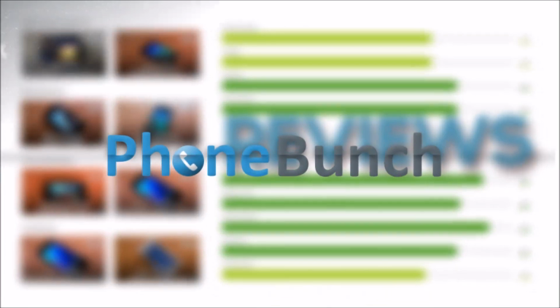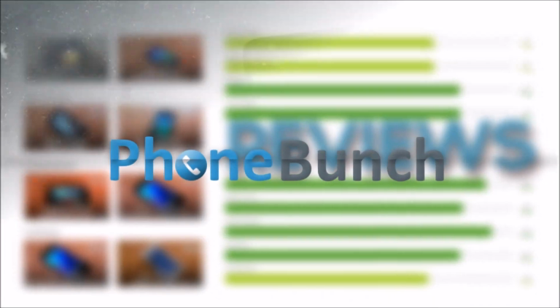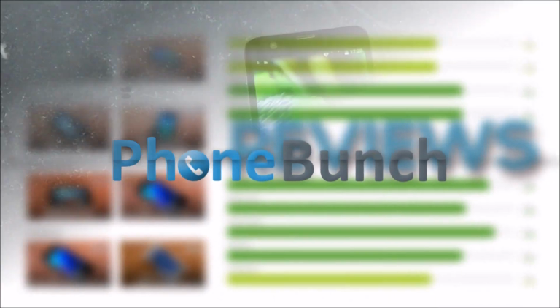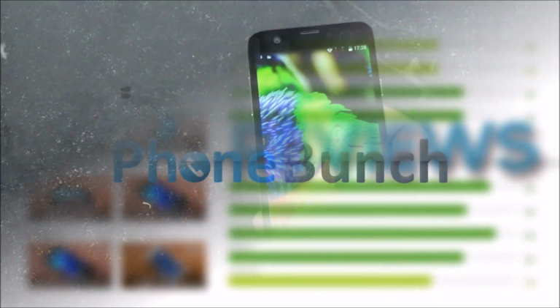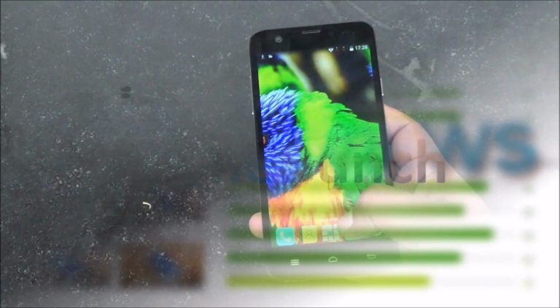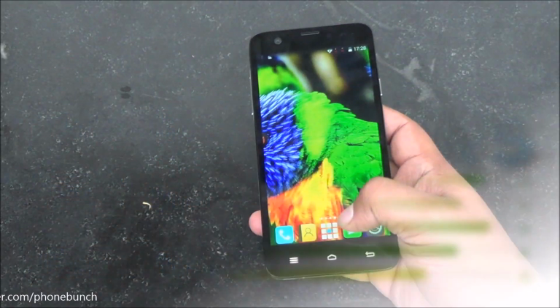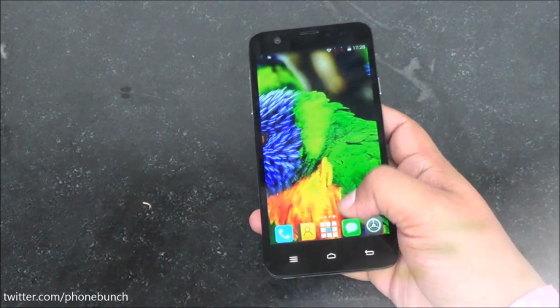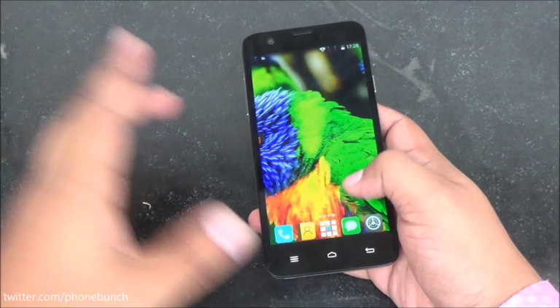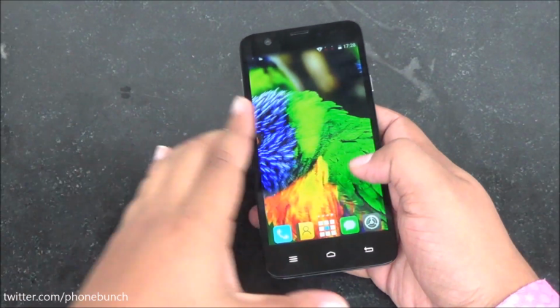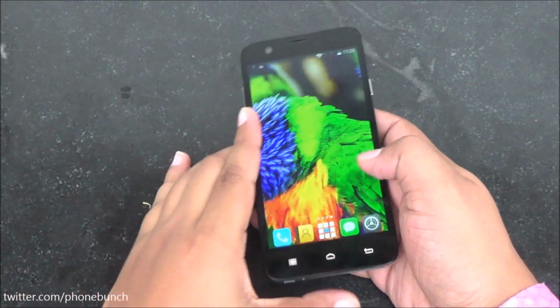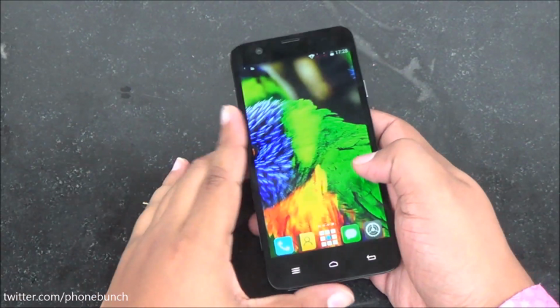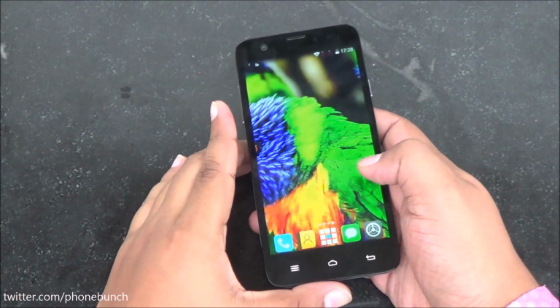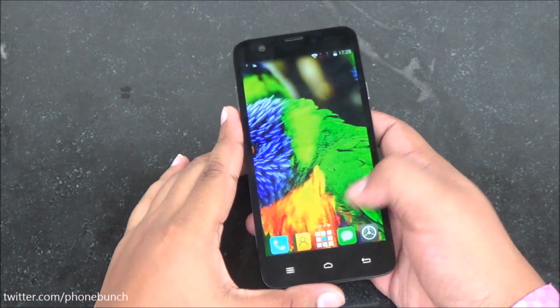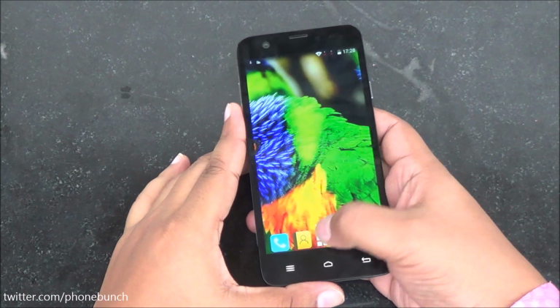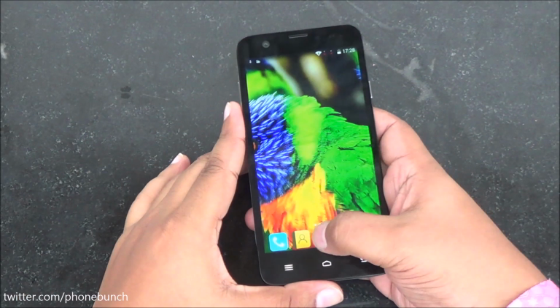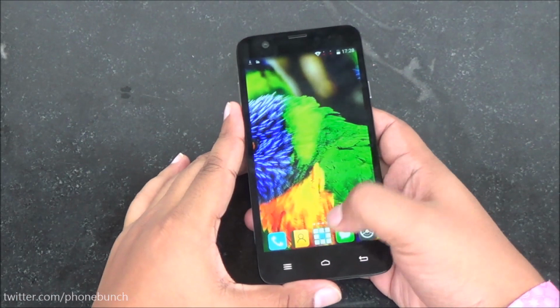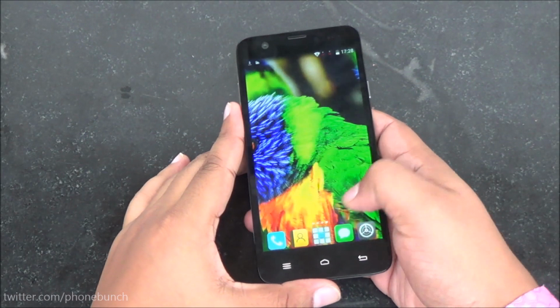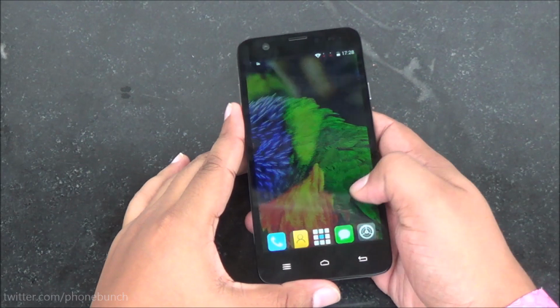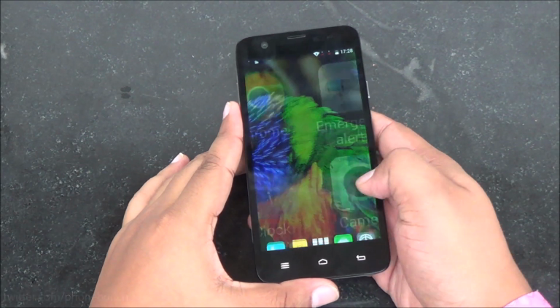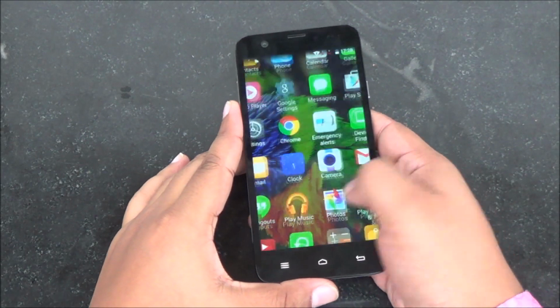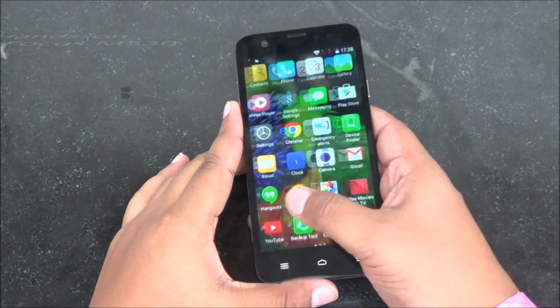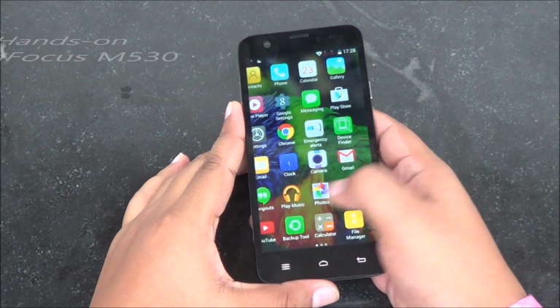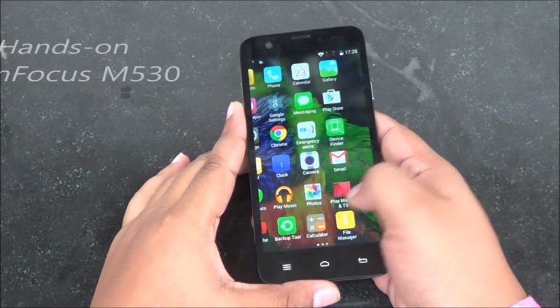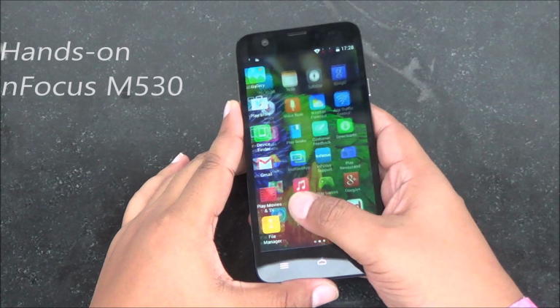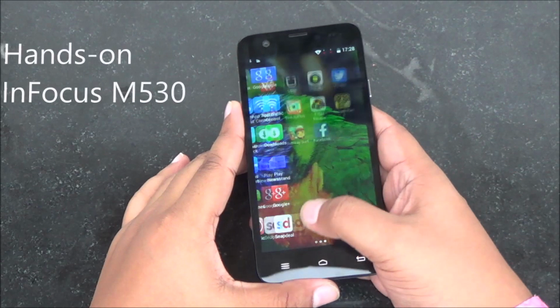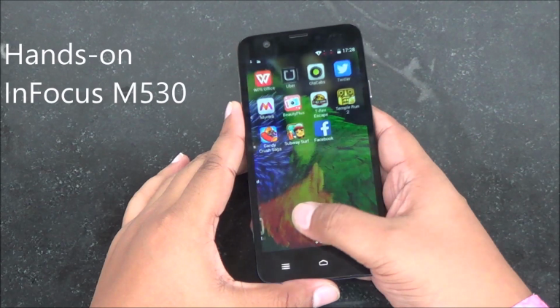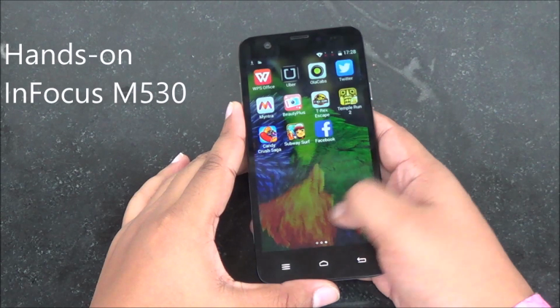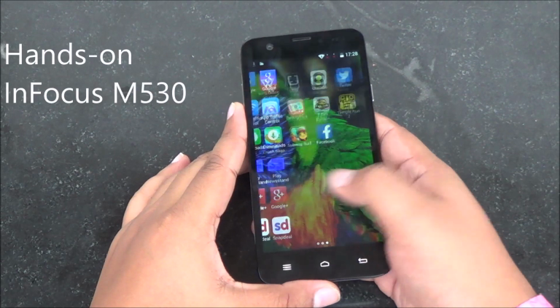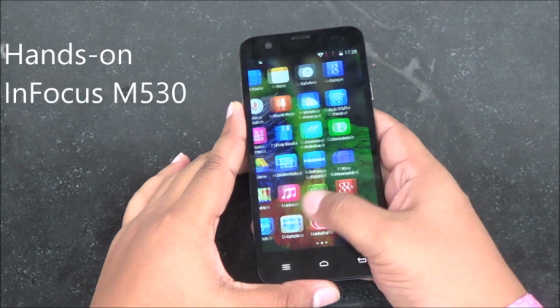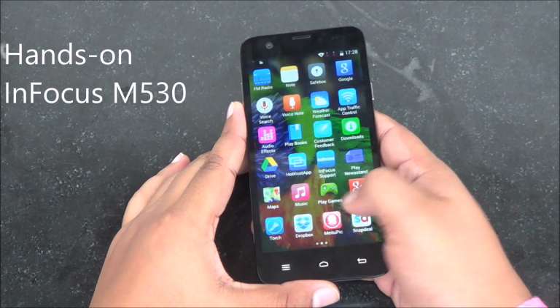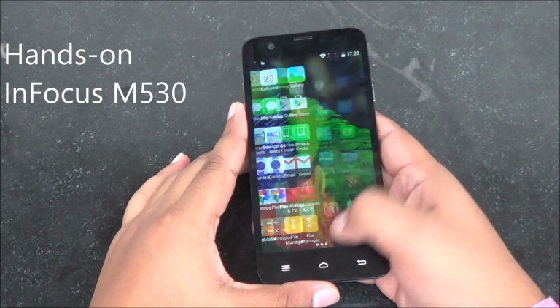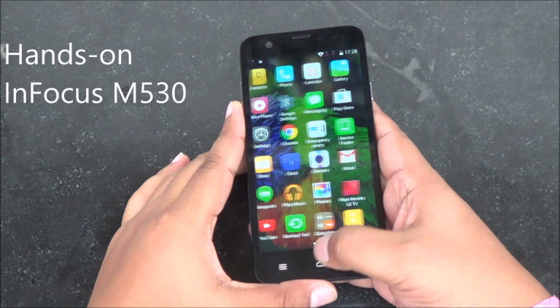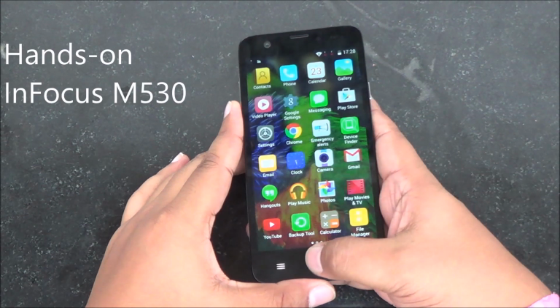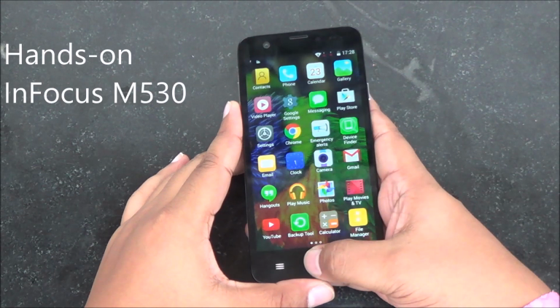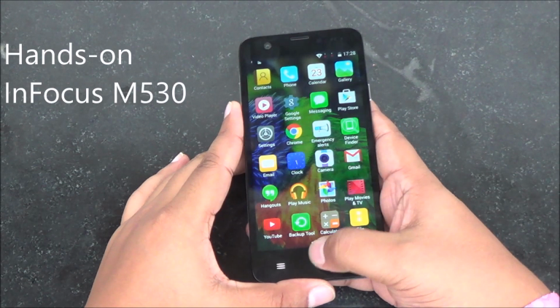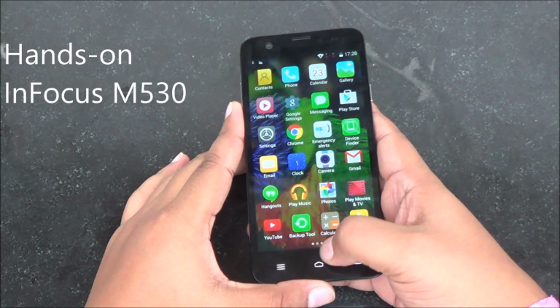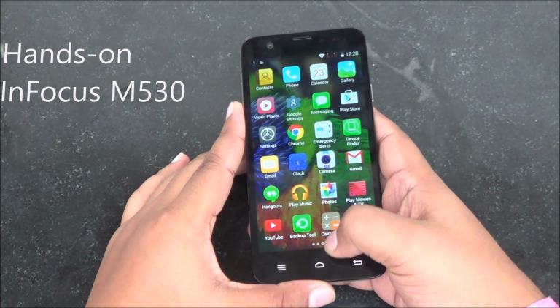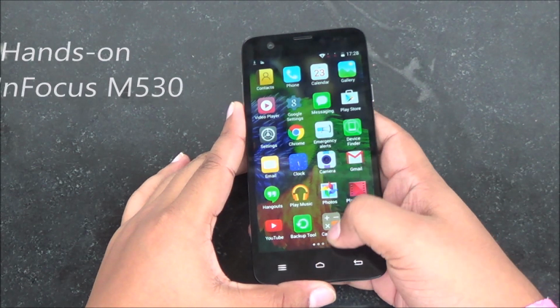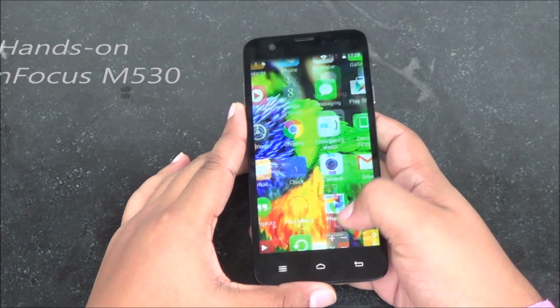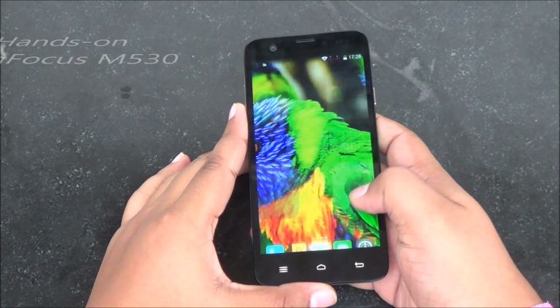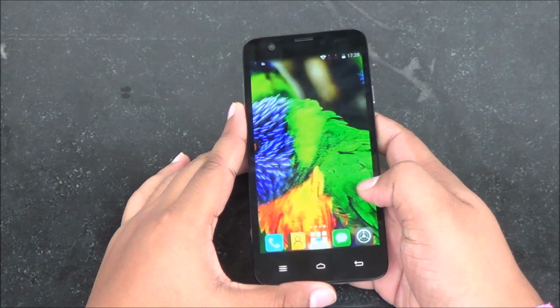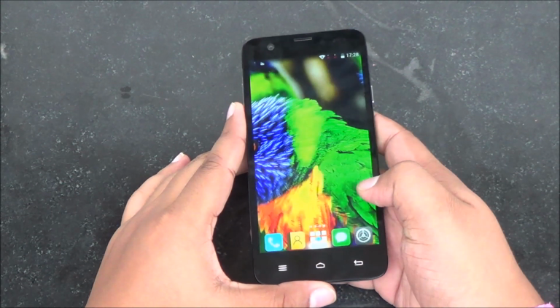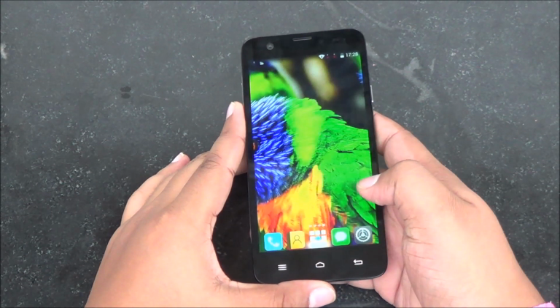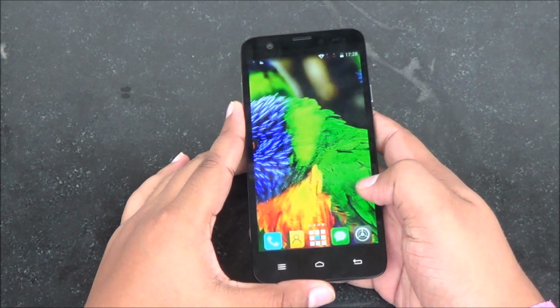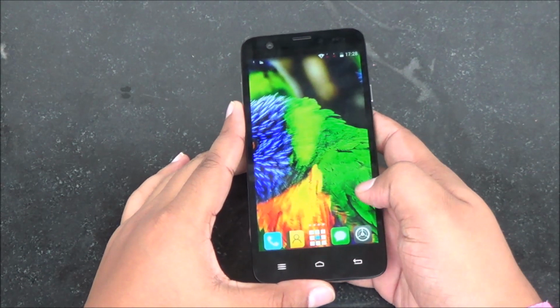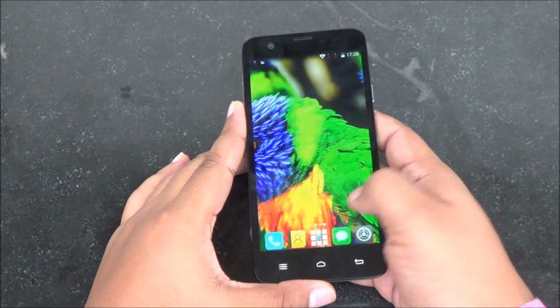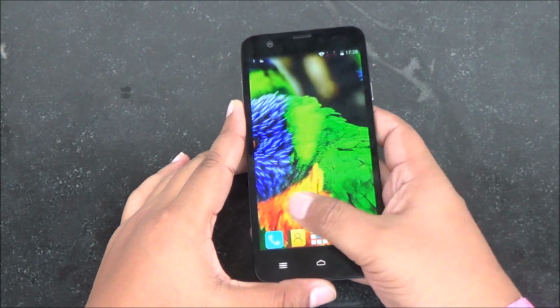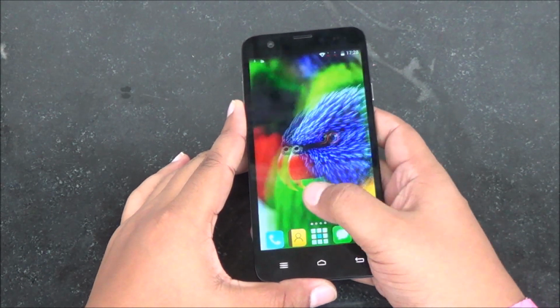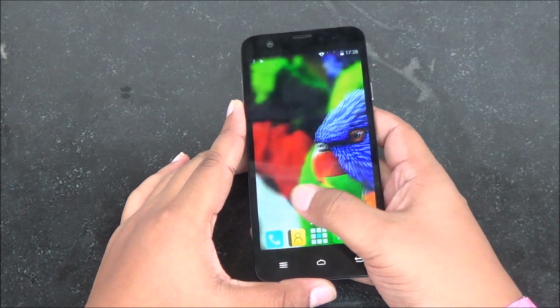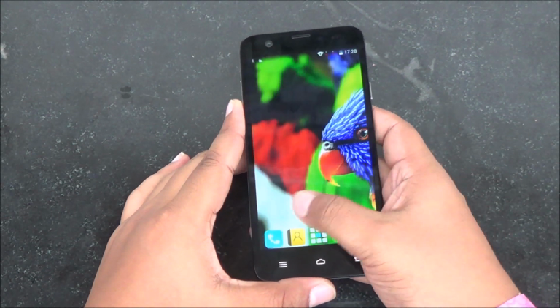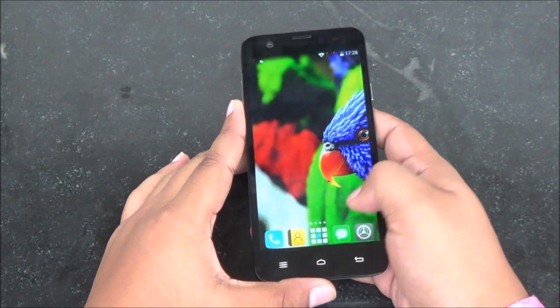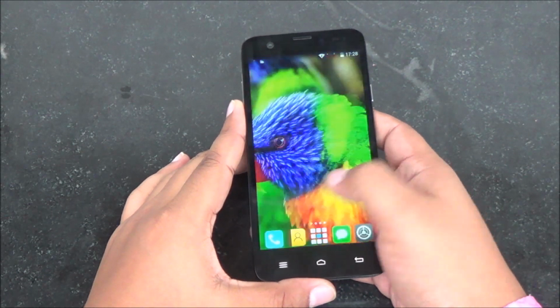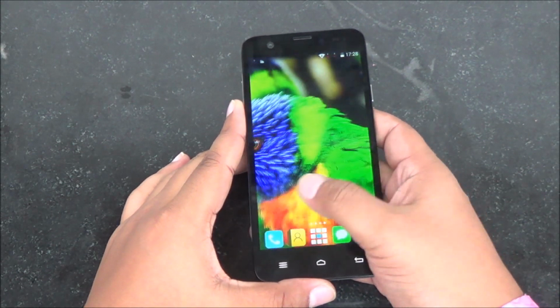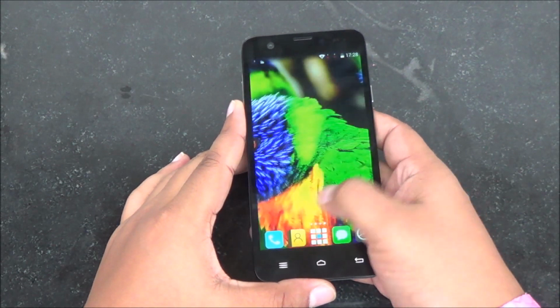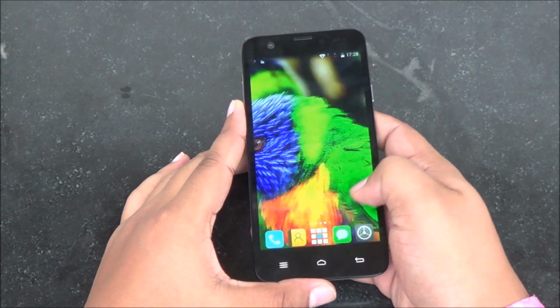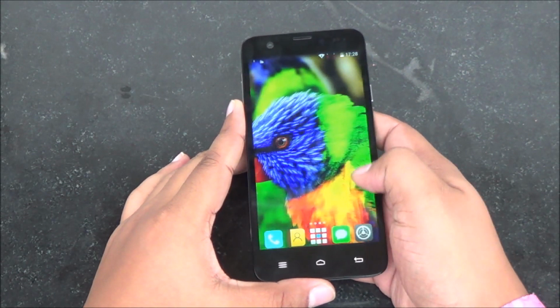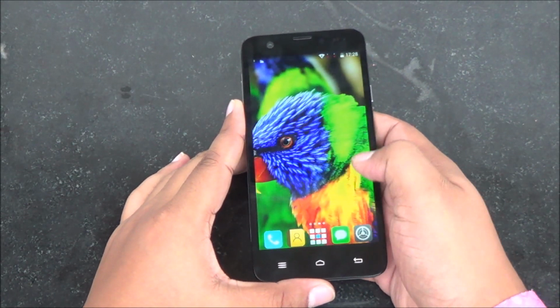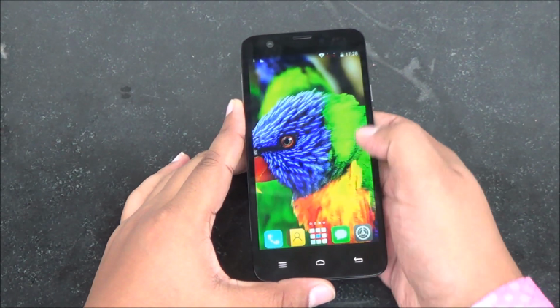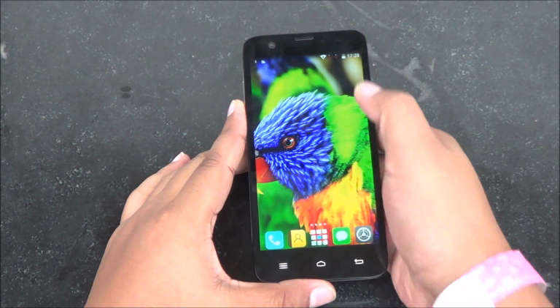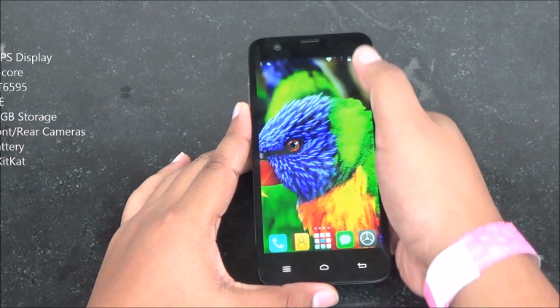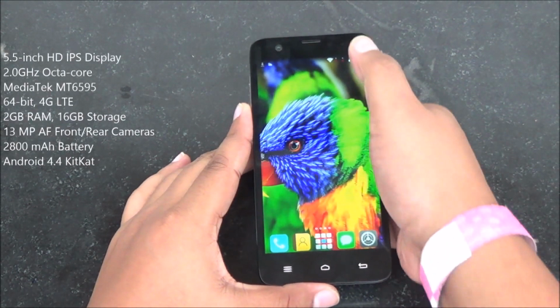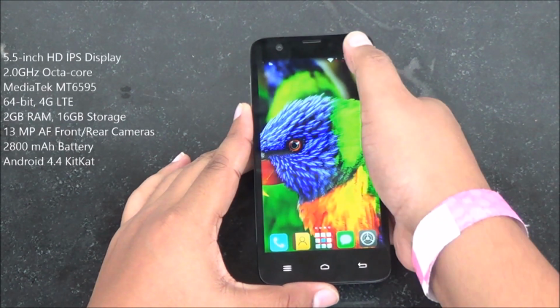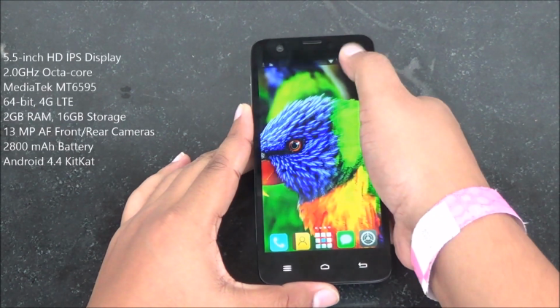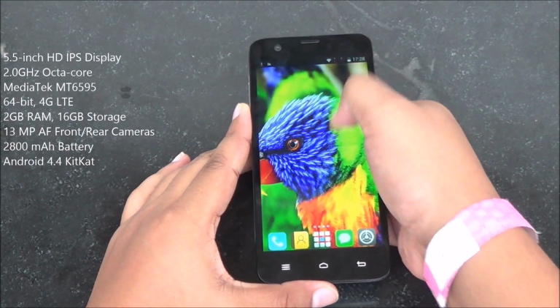Hi everyone, this is Abhinav from PhoneBunch and today we are taking a look at the Infocus M530, priced at Rs. 11,000.